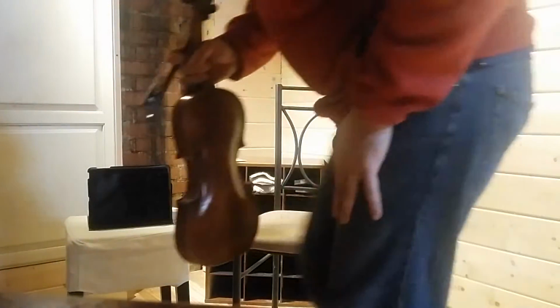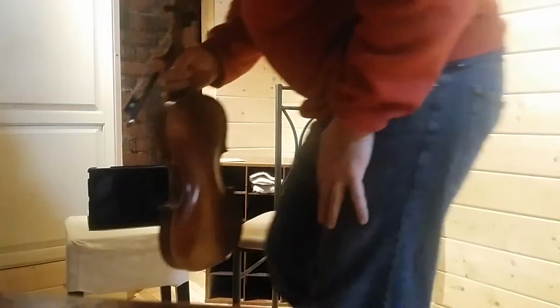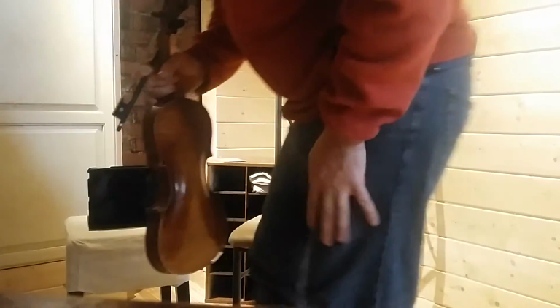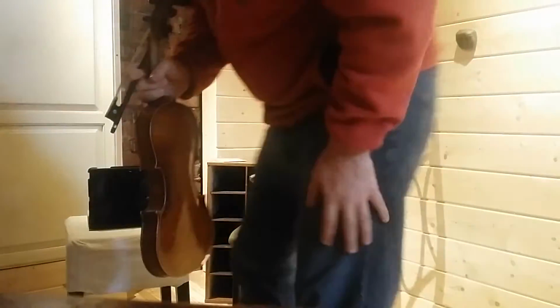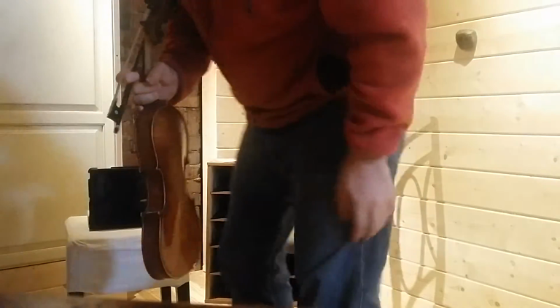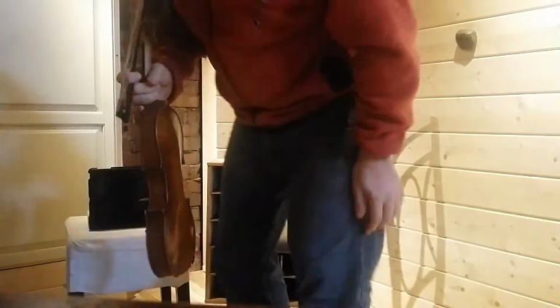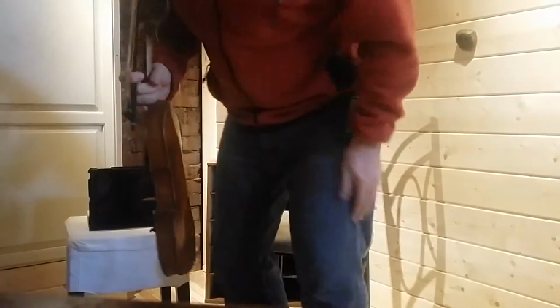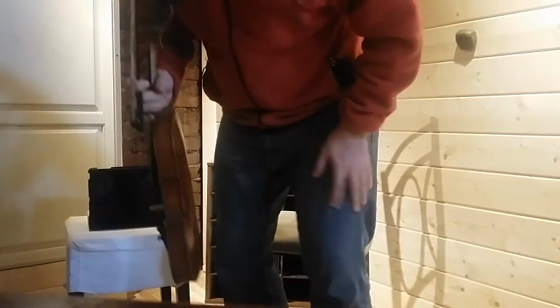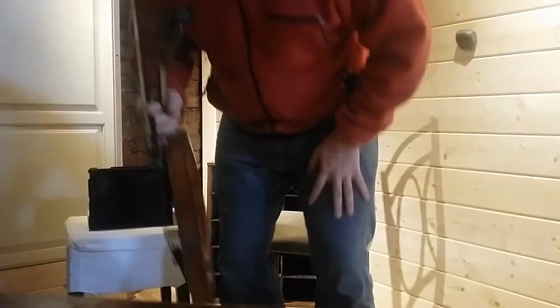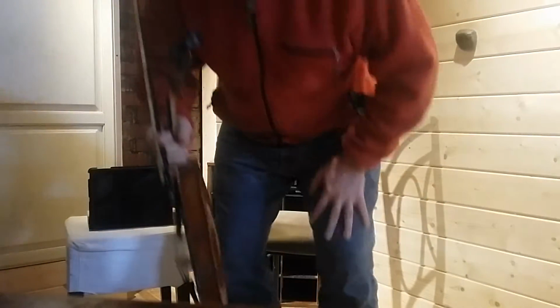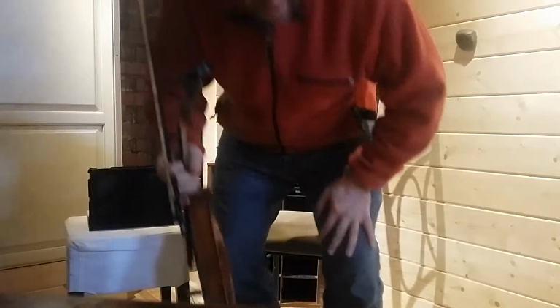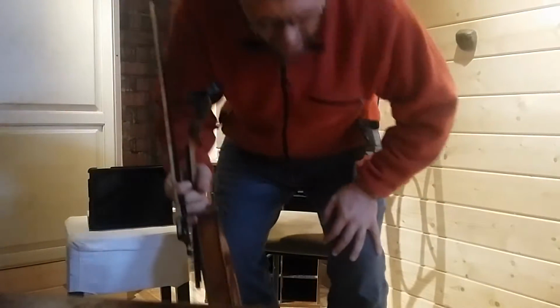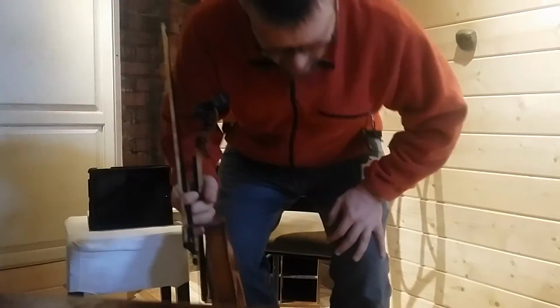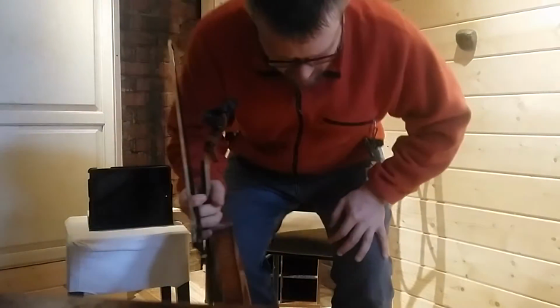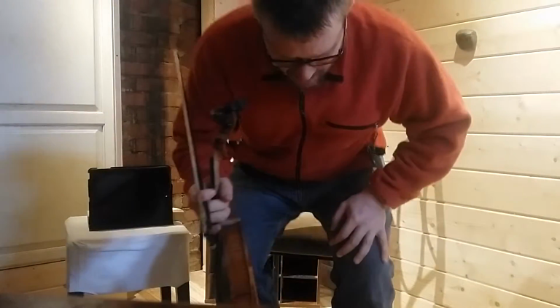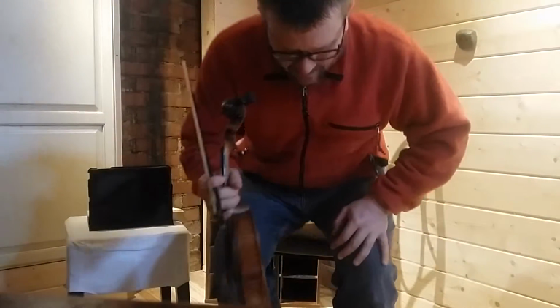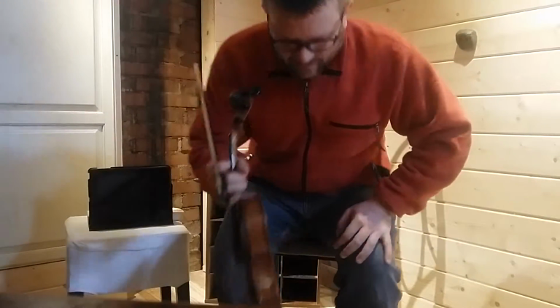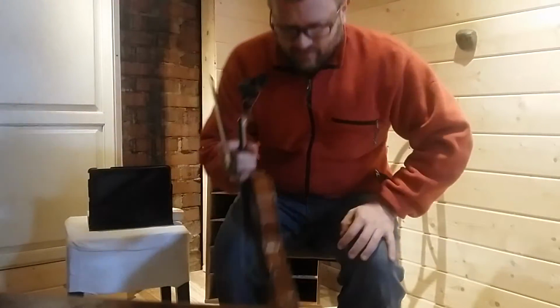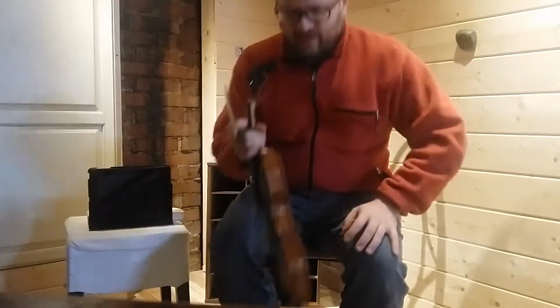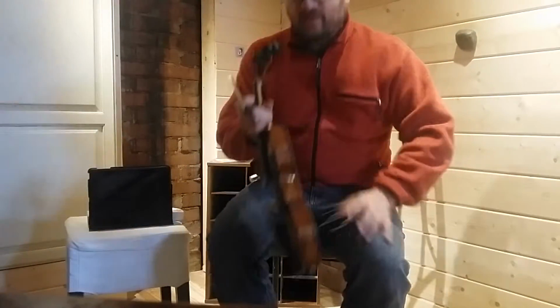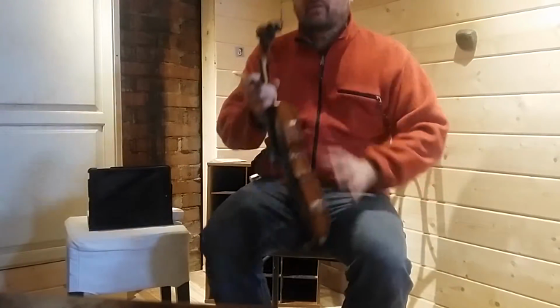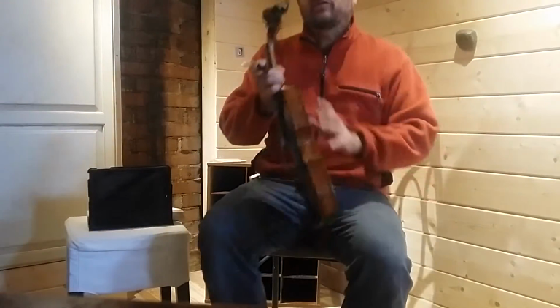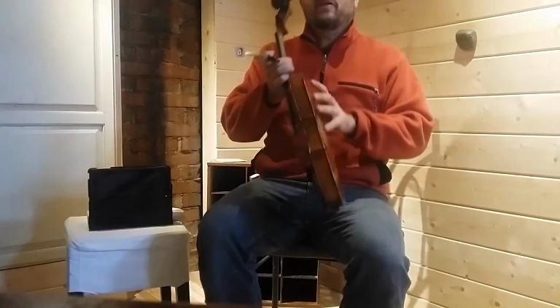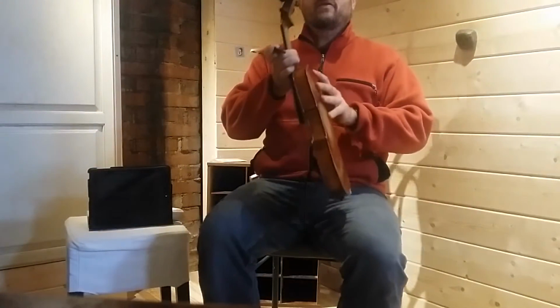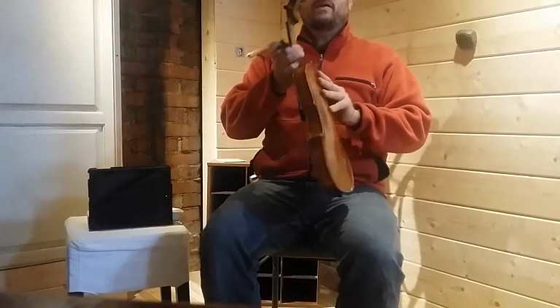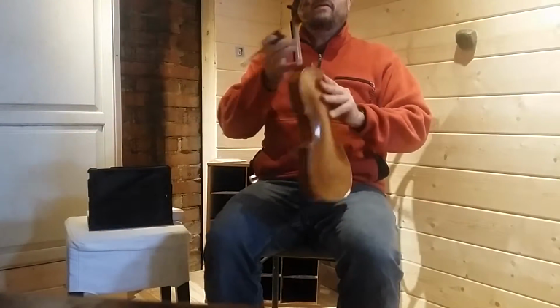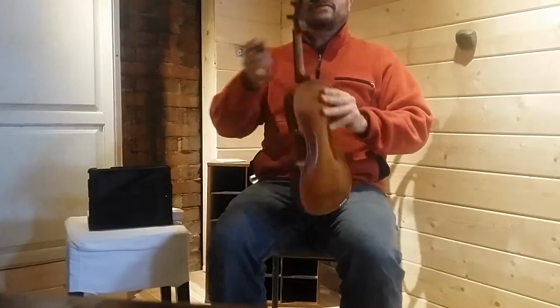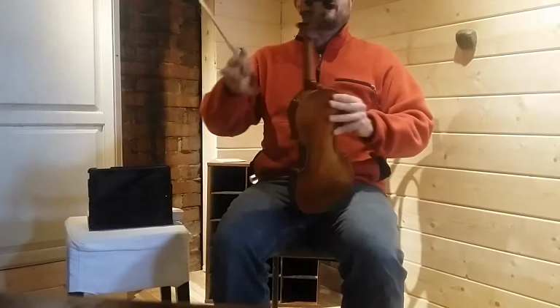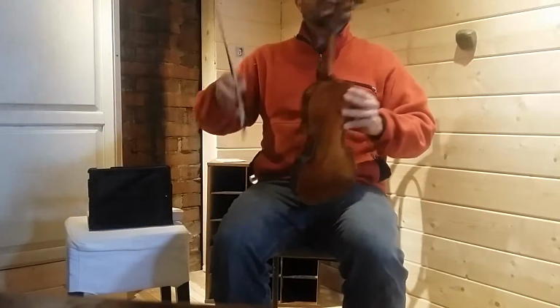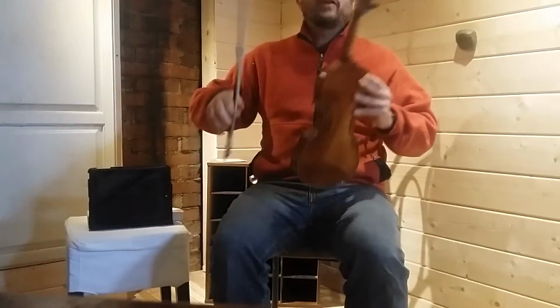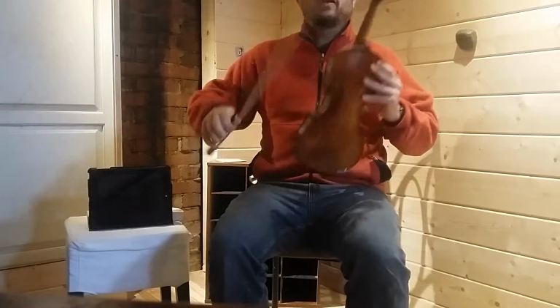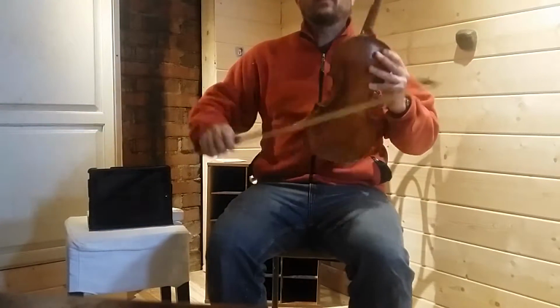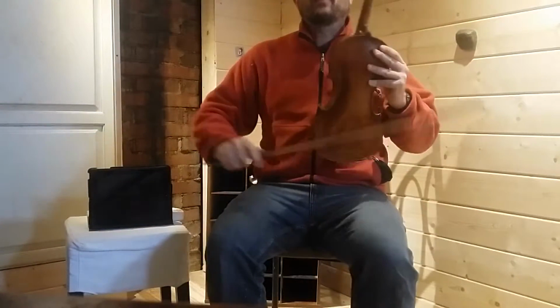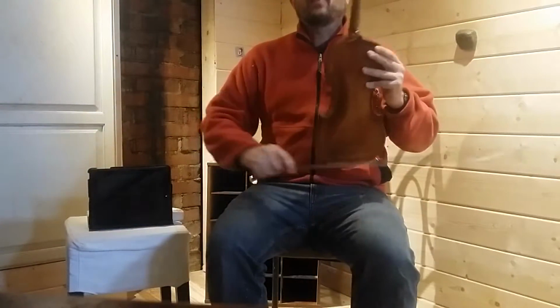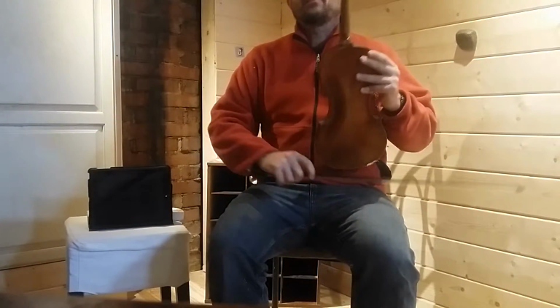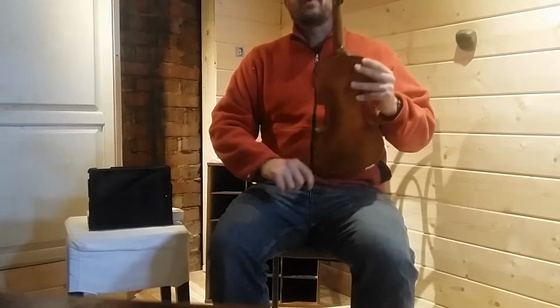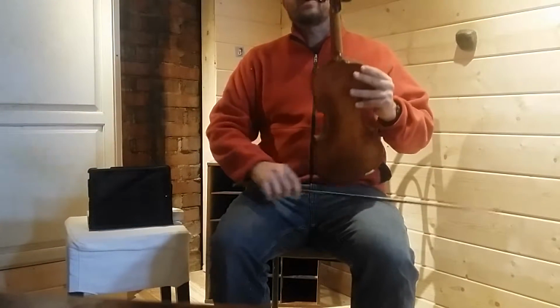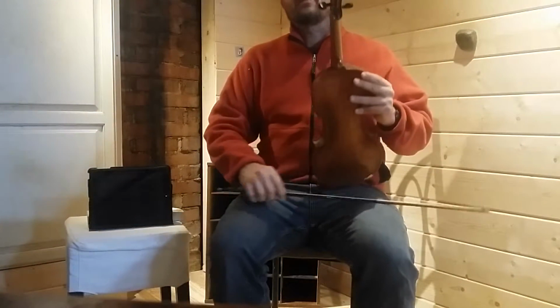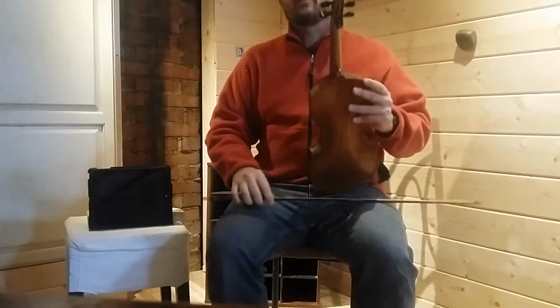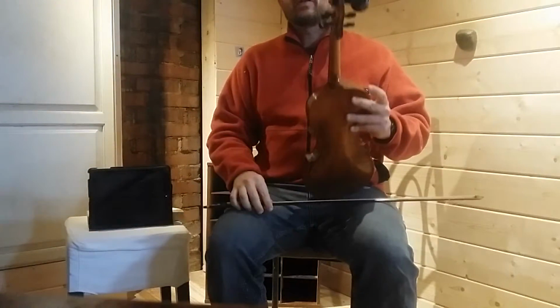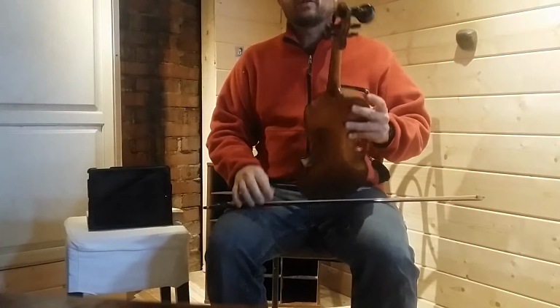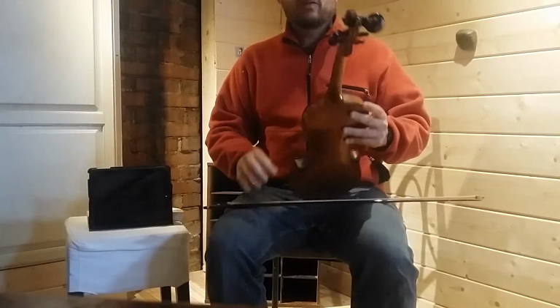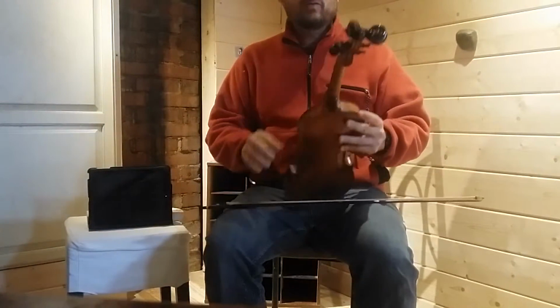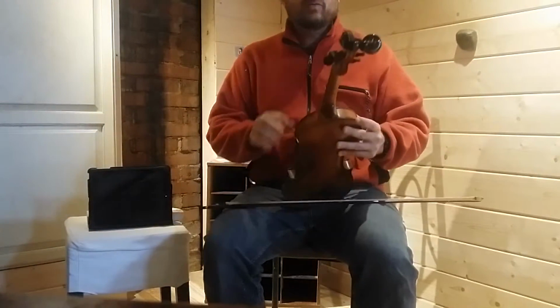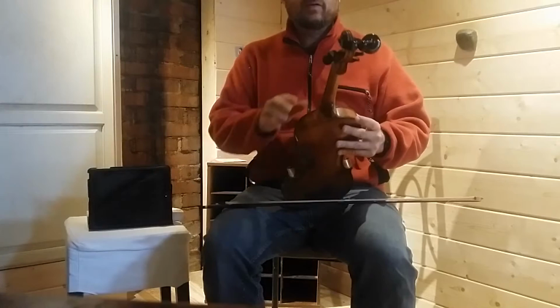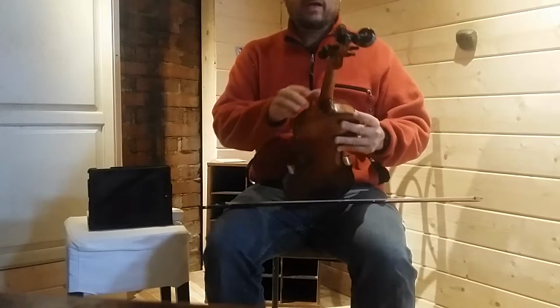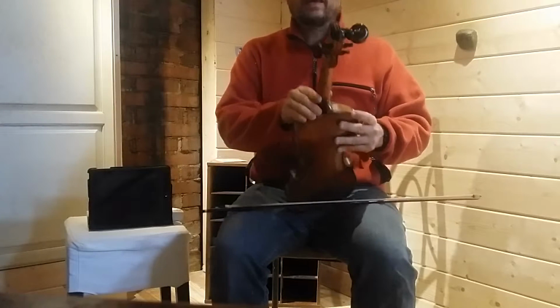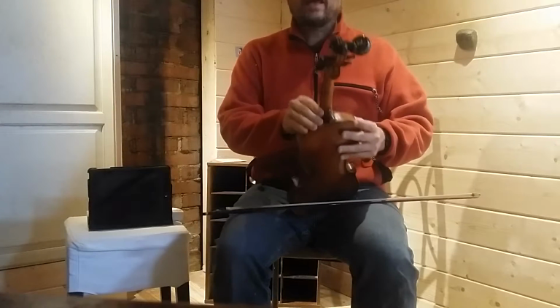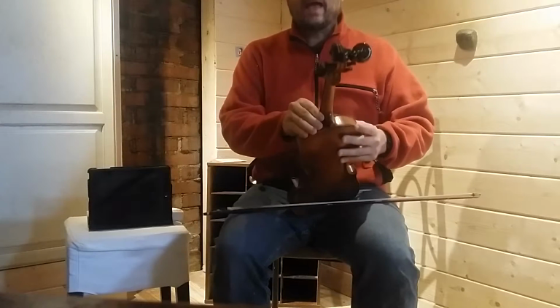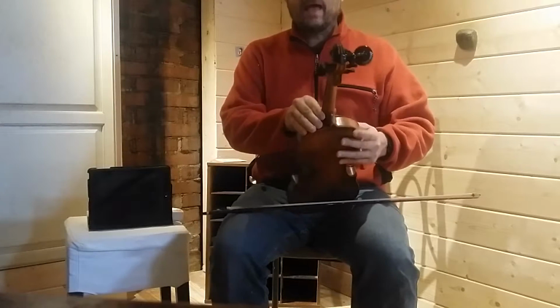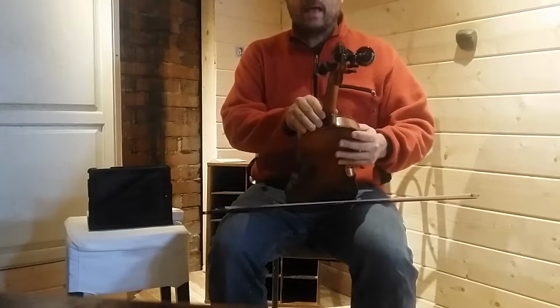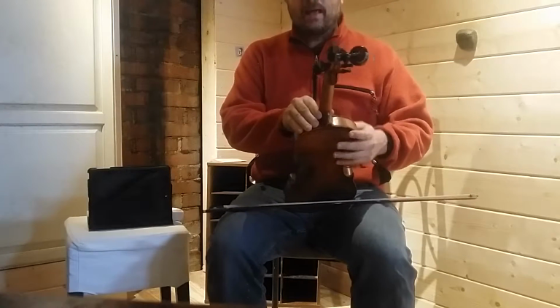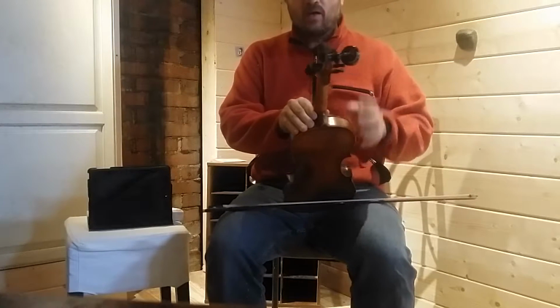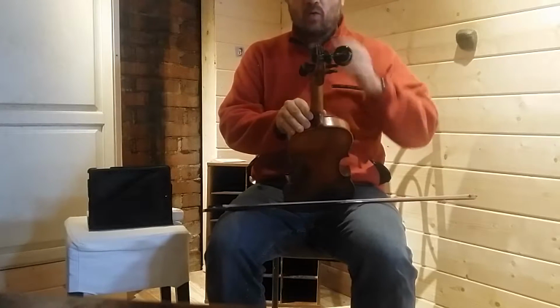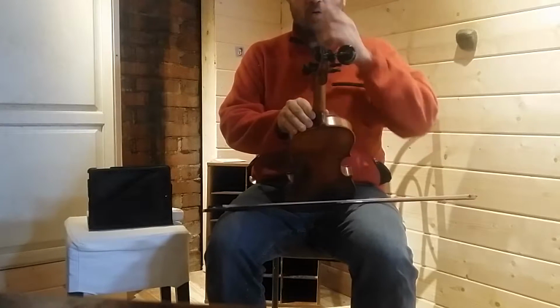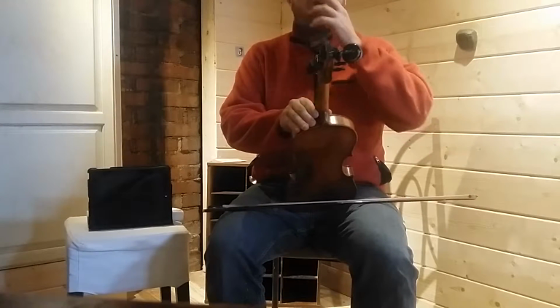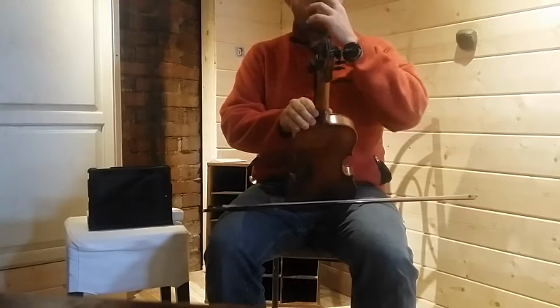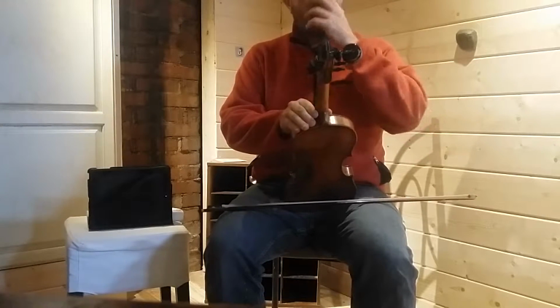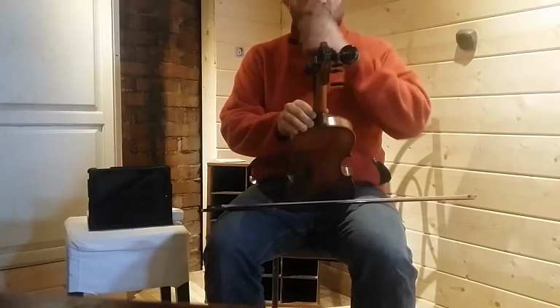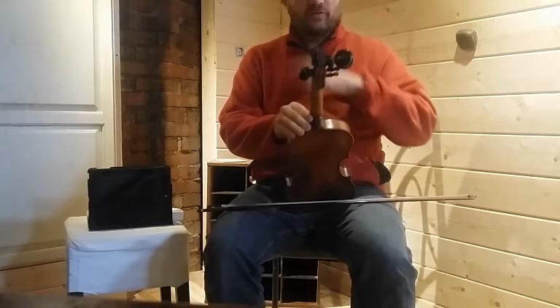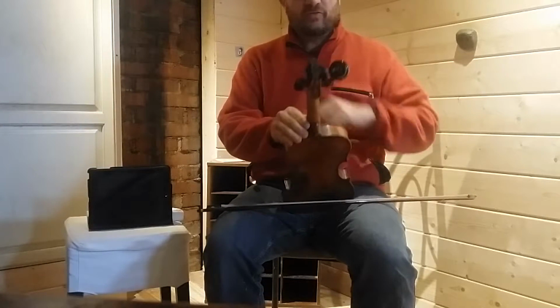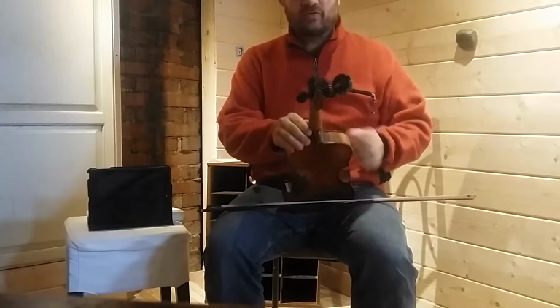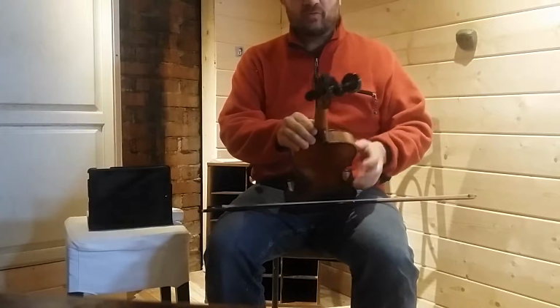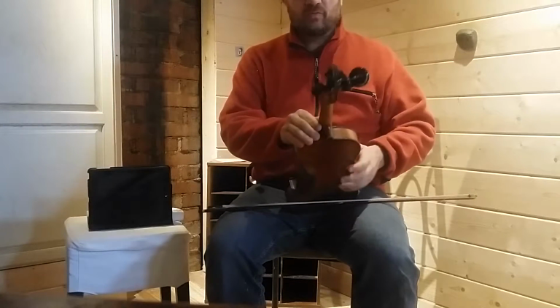Hello and welcome to Allegheny Jam's practice video series. This video is to help you get your fiddle tuned in A, or cross tuned.